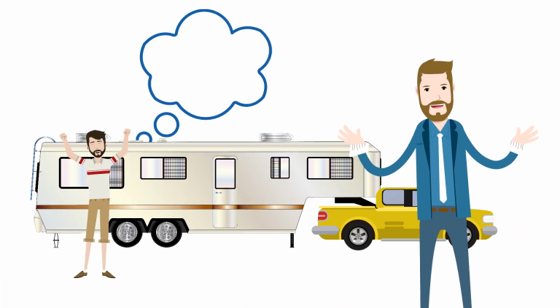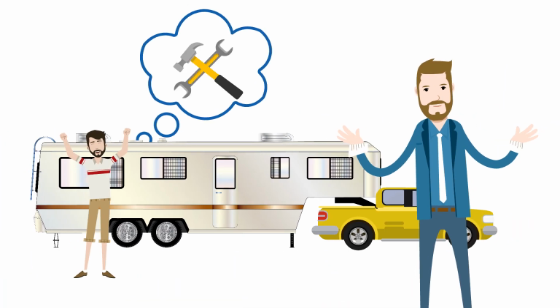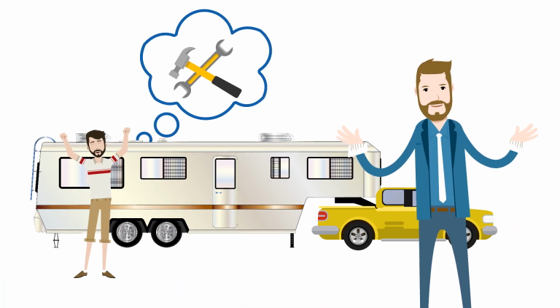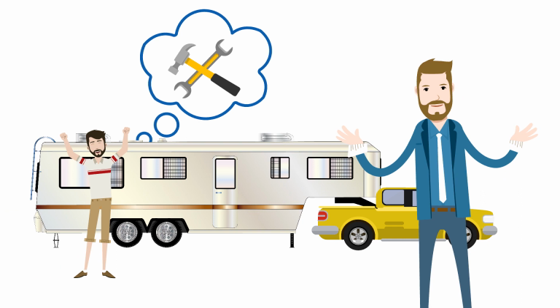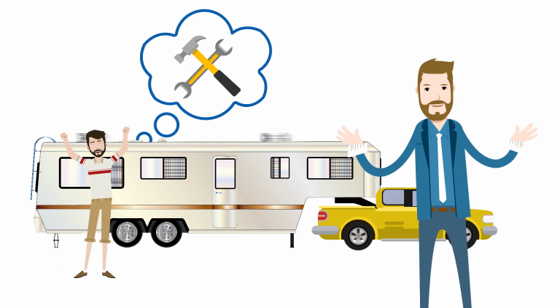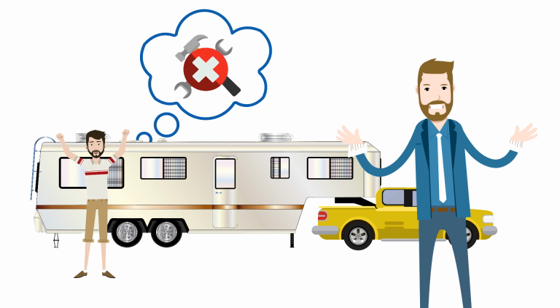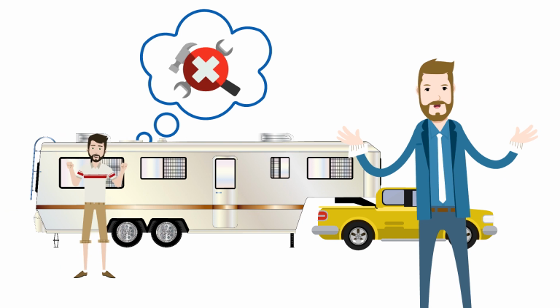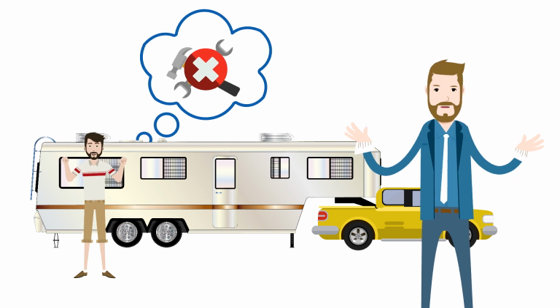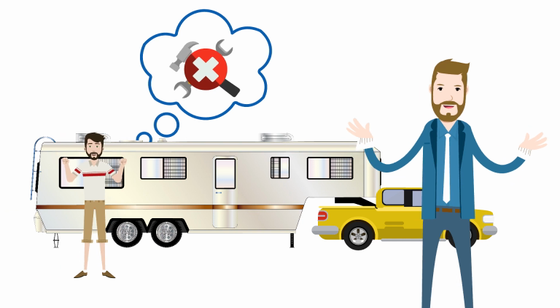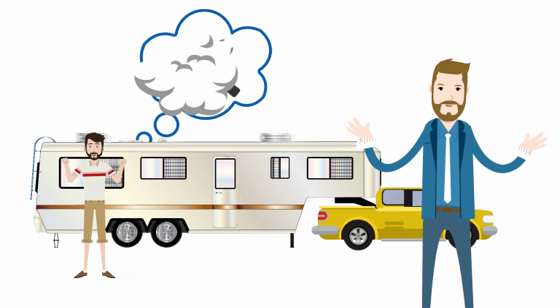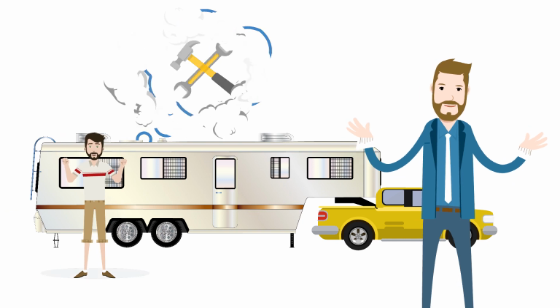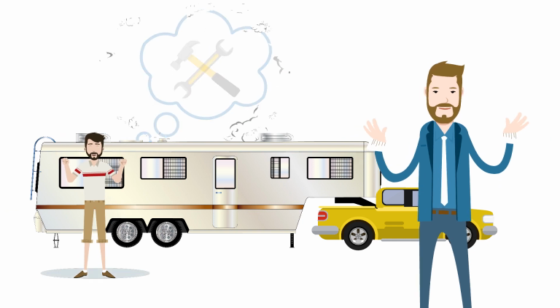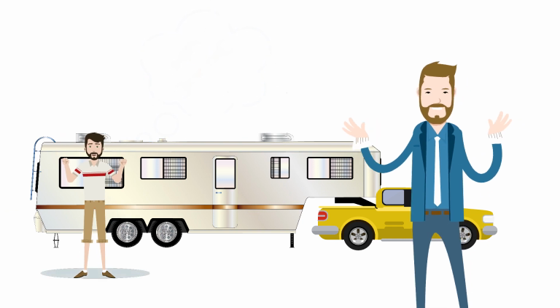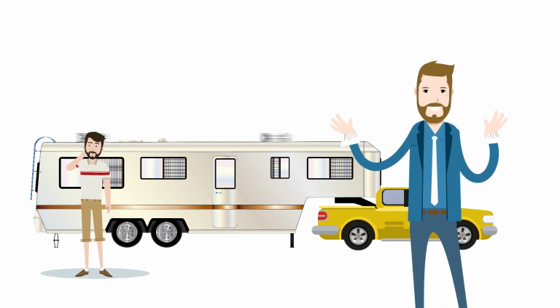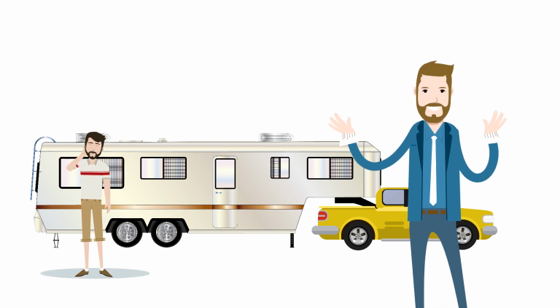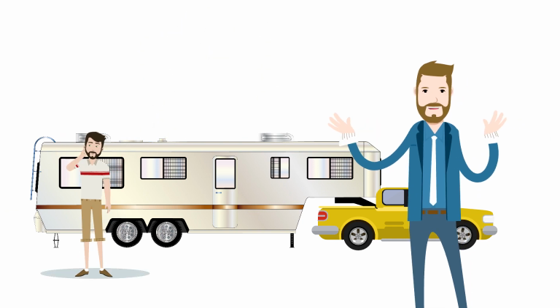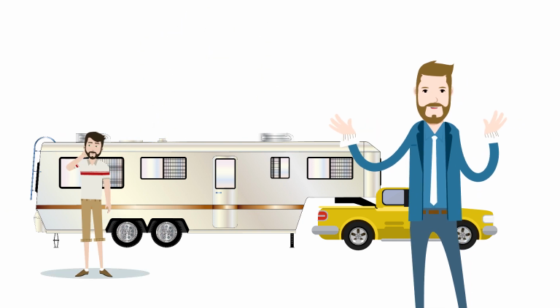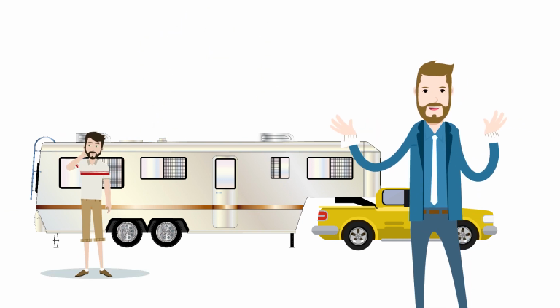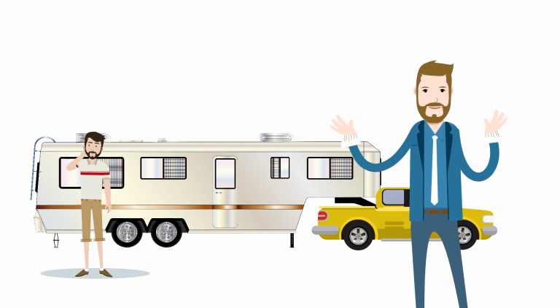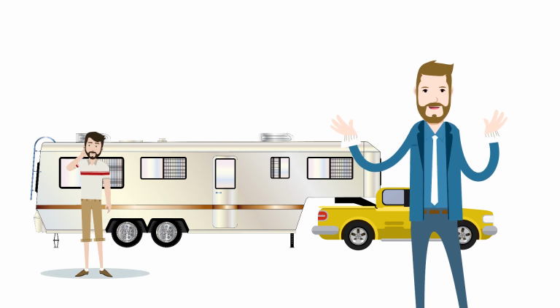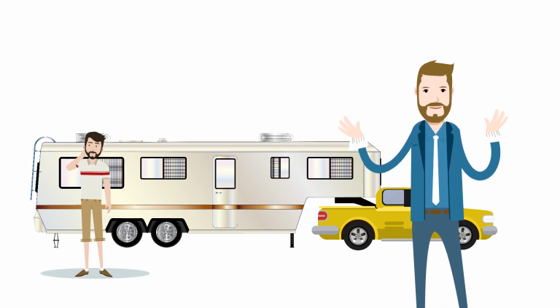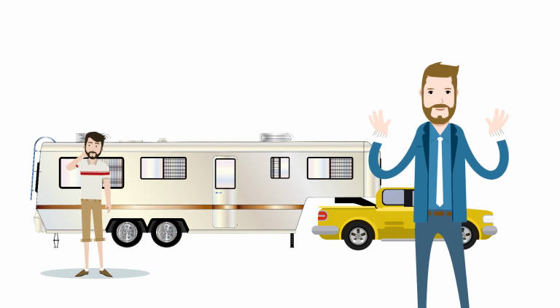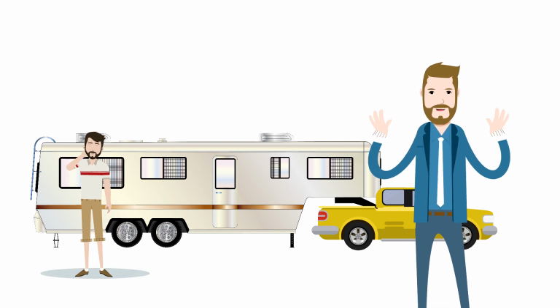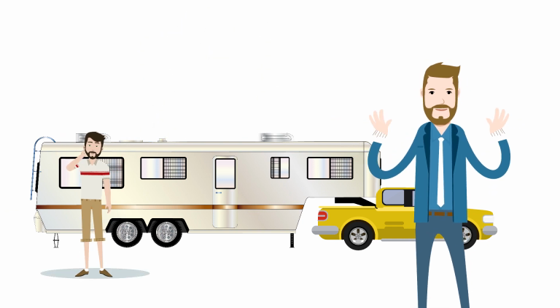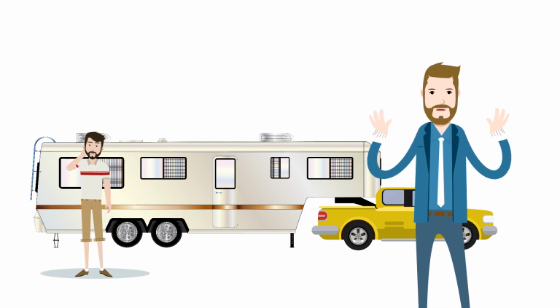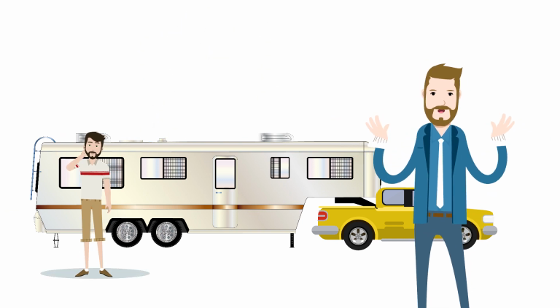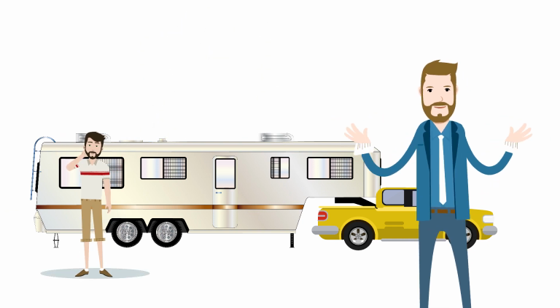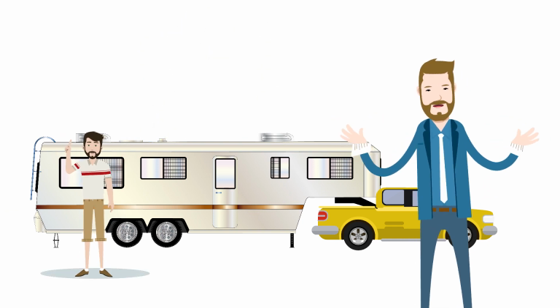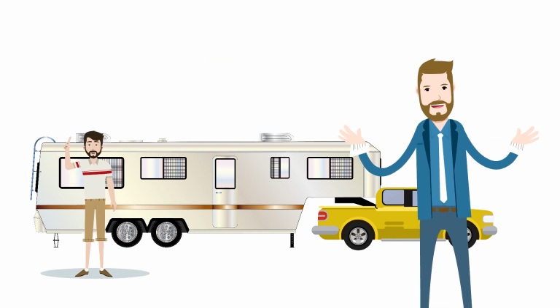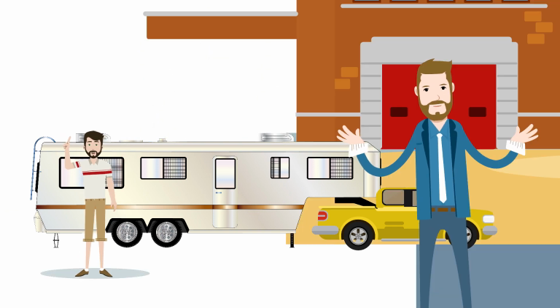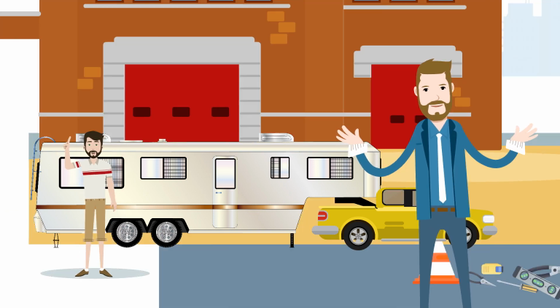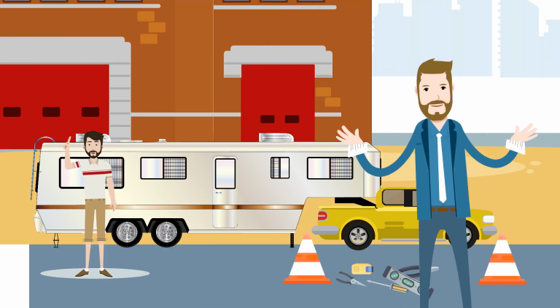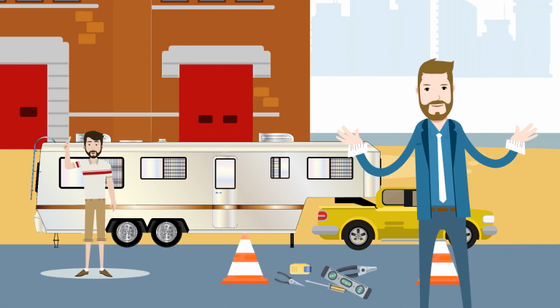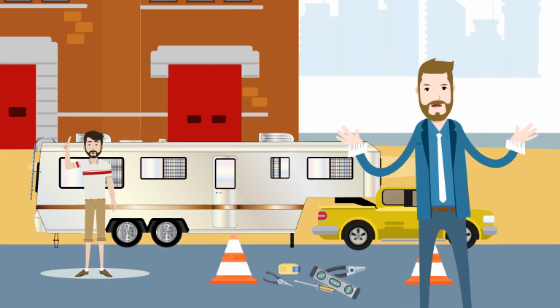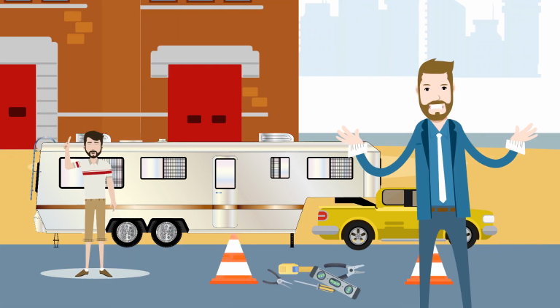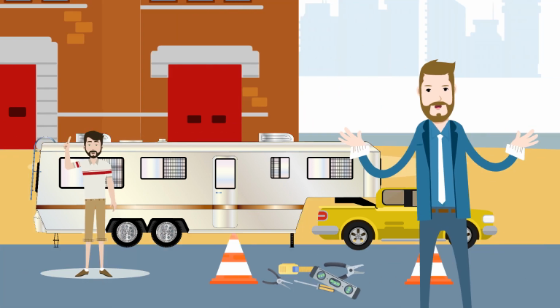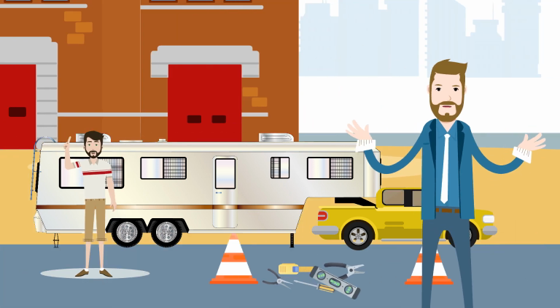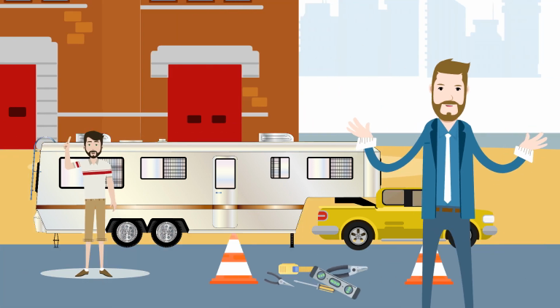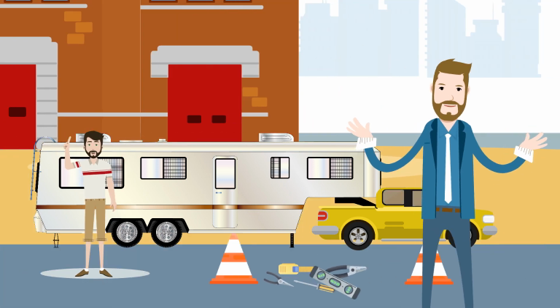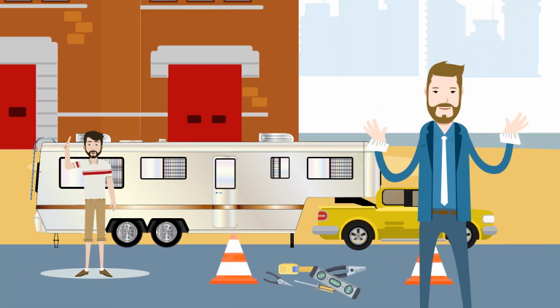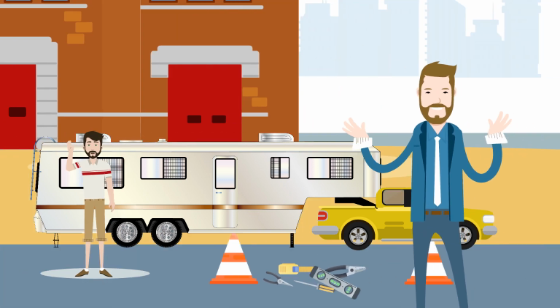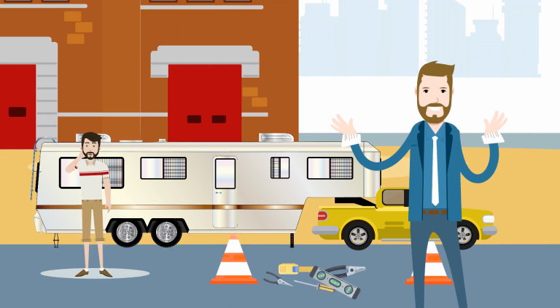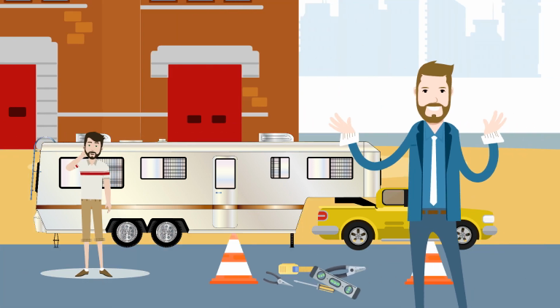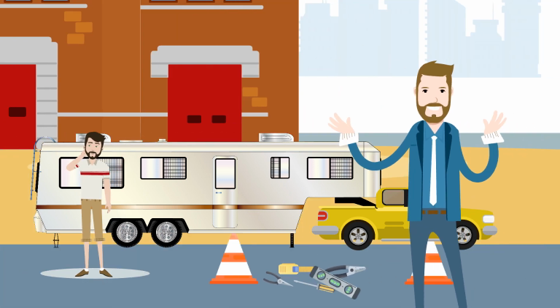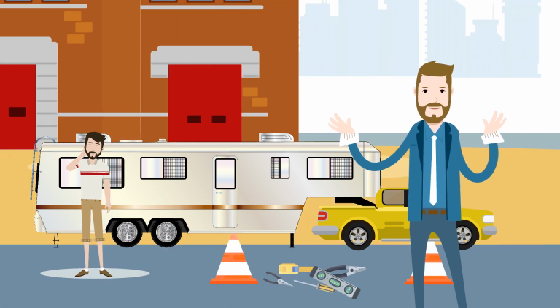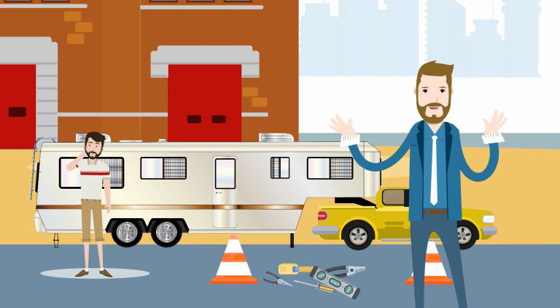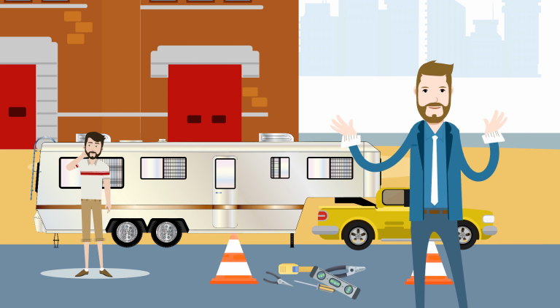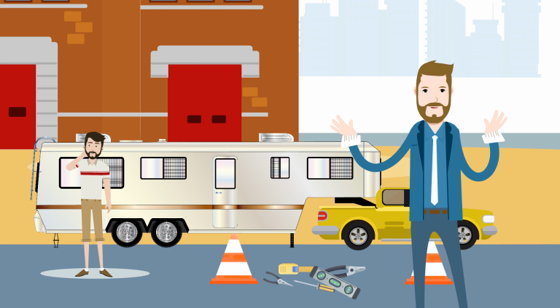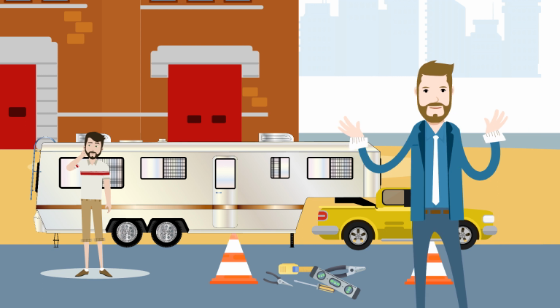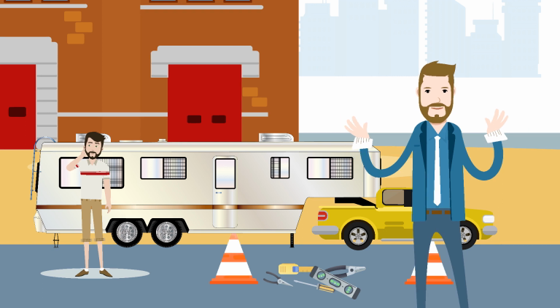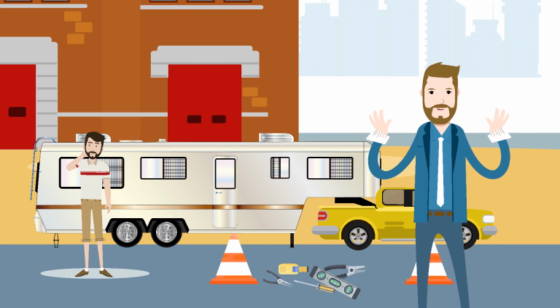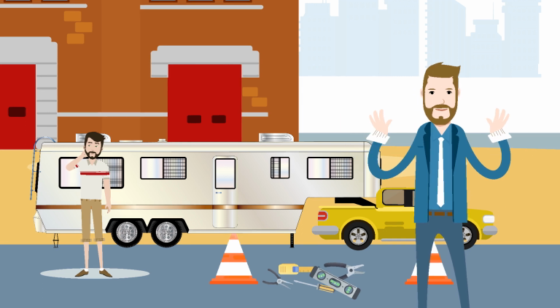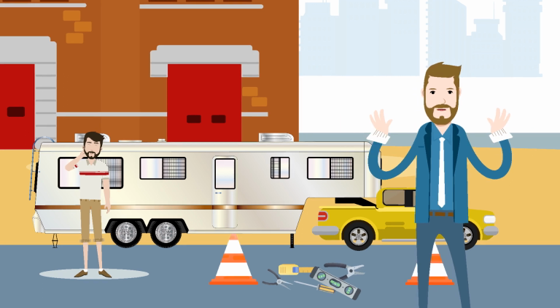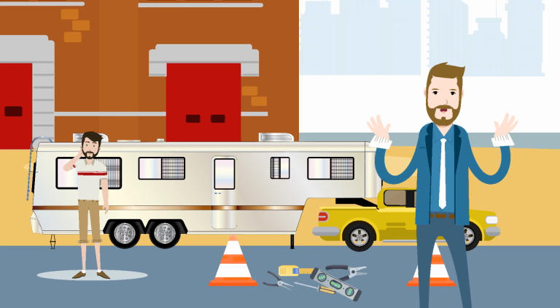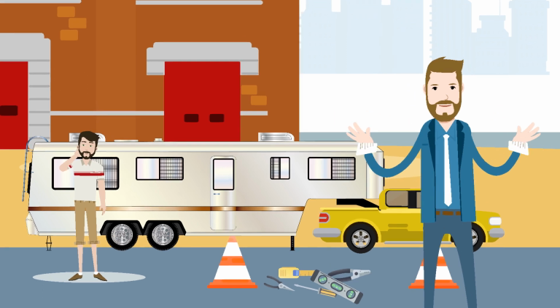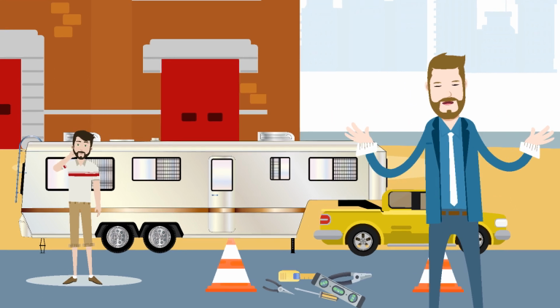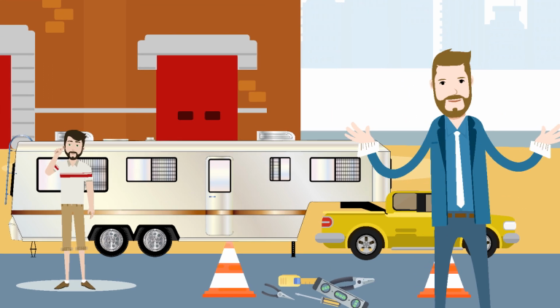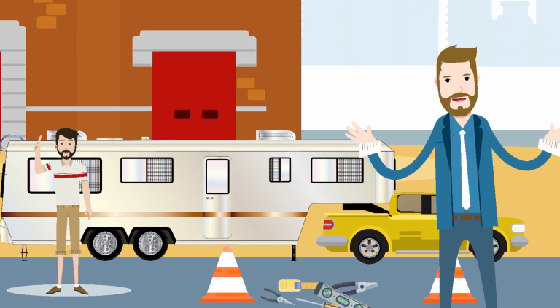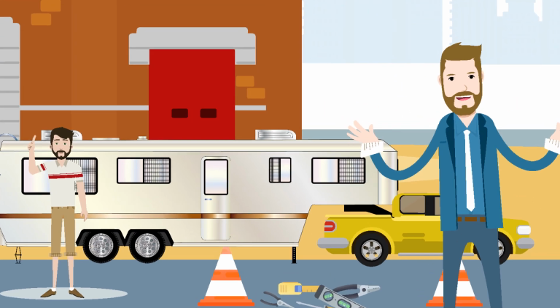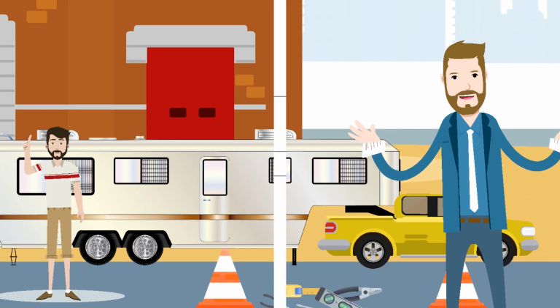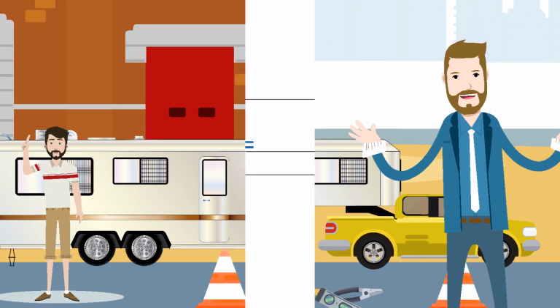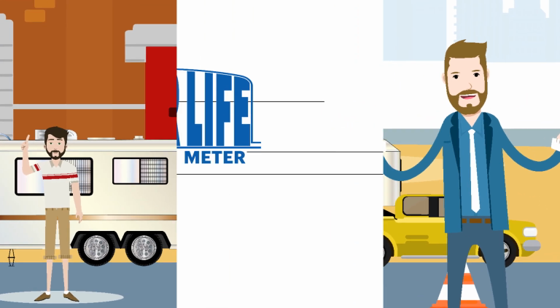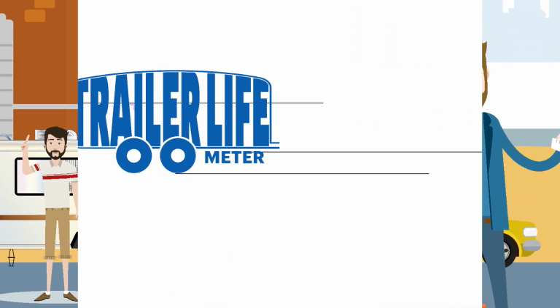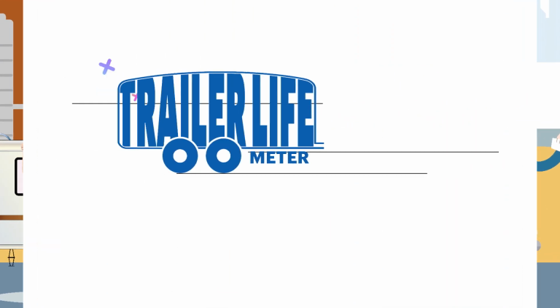Reduce the incidence of major unplanned repairs and avoid the headaches of having your trailer in the shop or broken down on the side of the road with Trailer Life Meter.